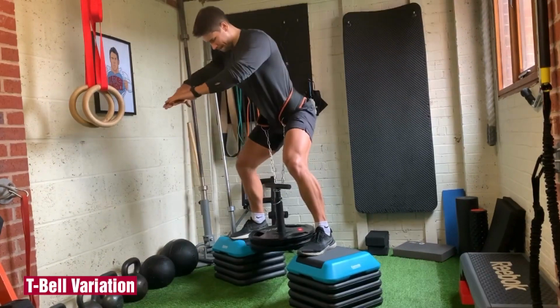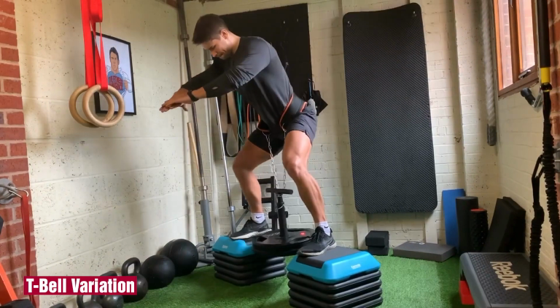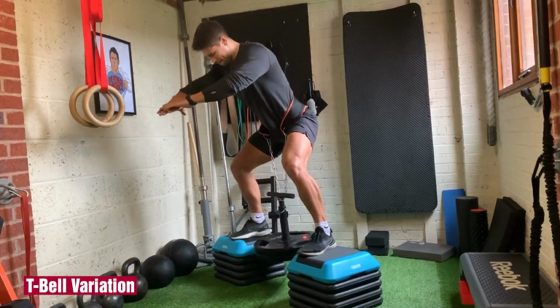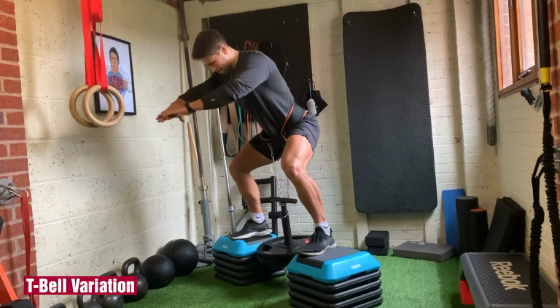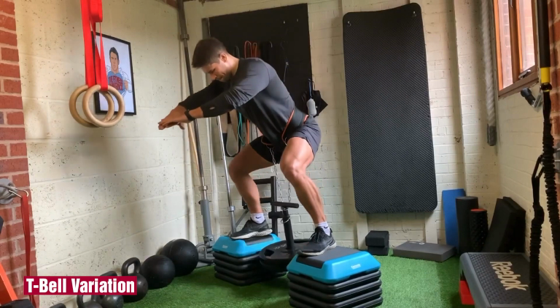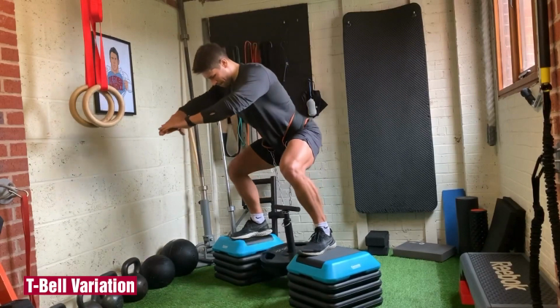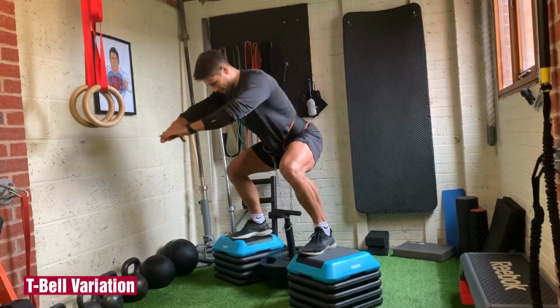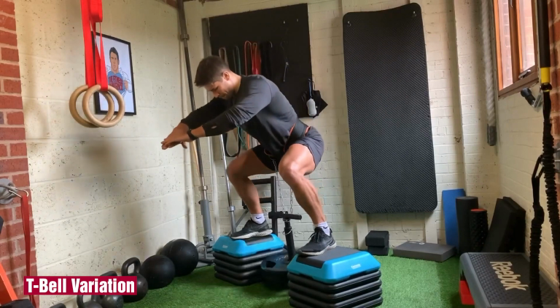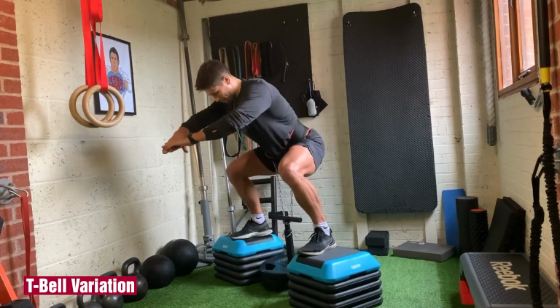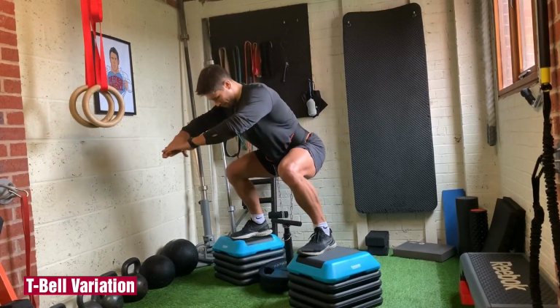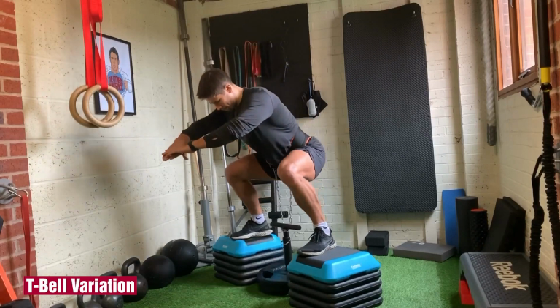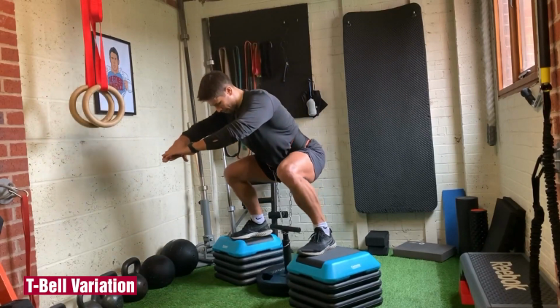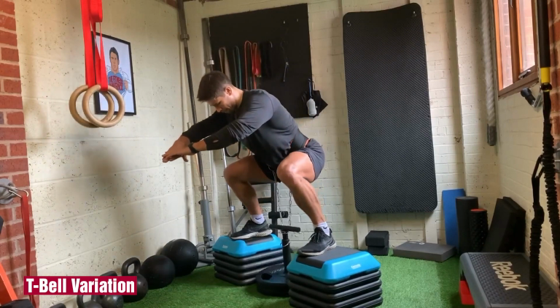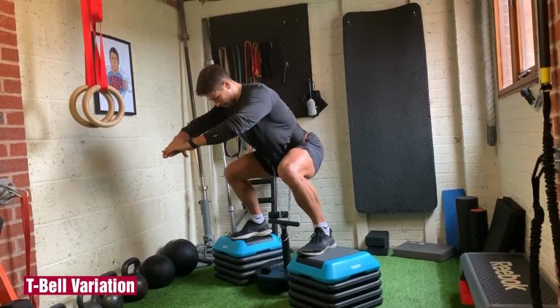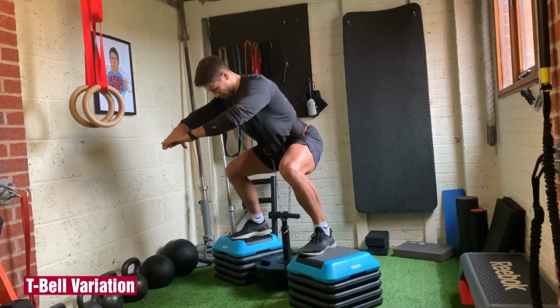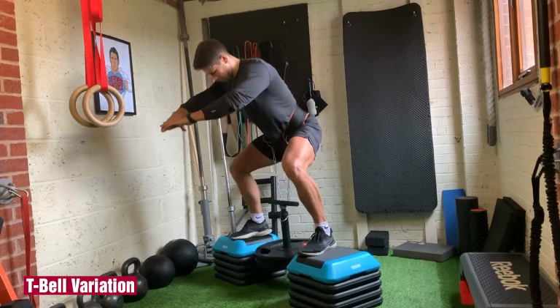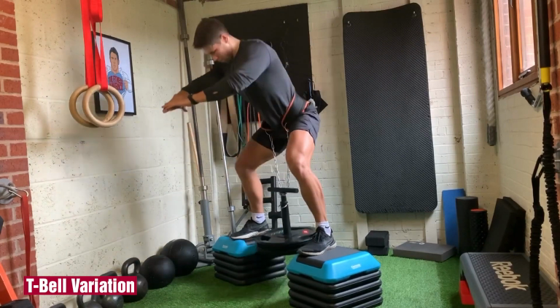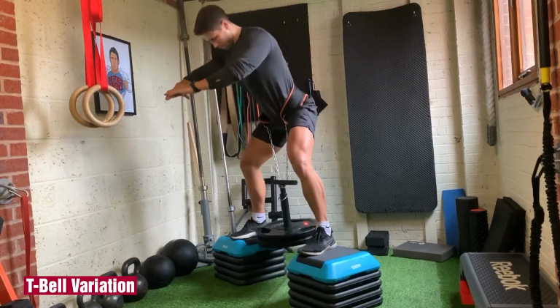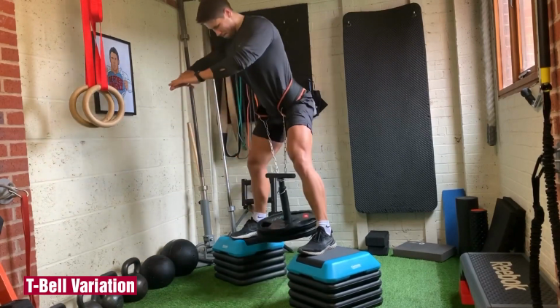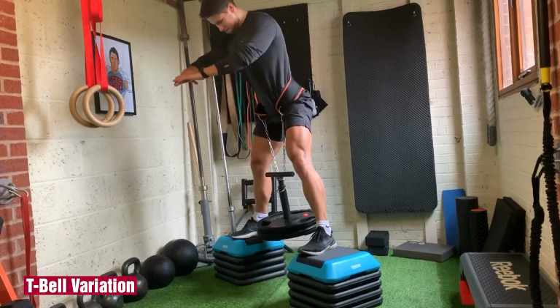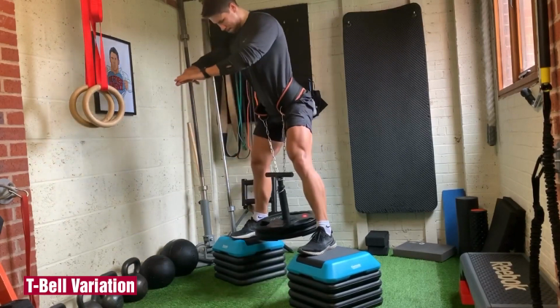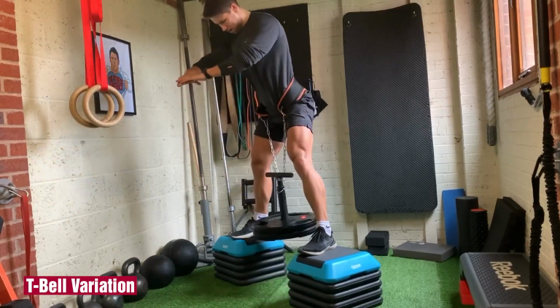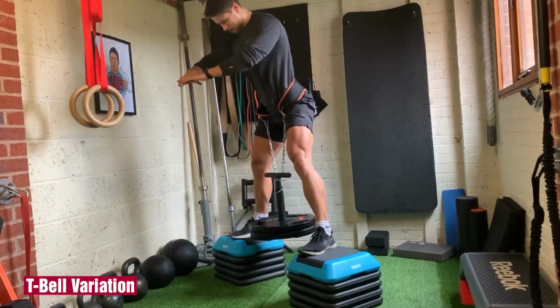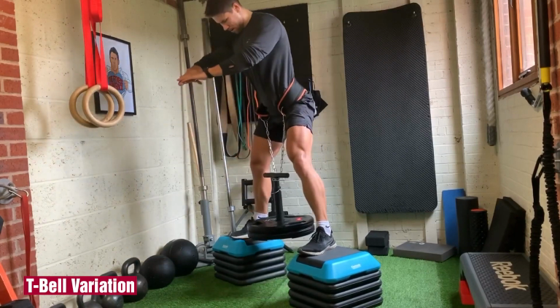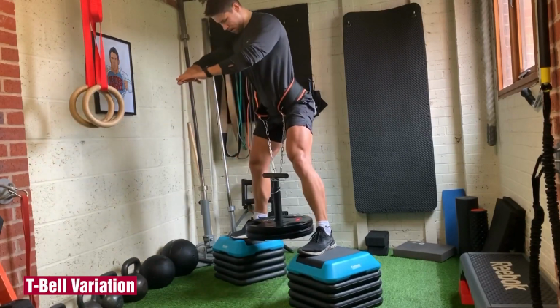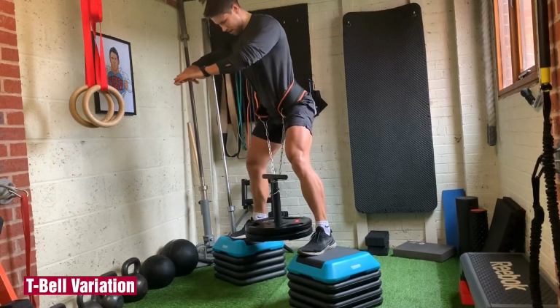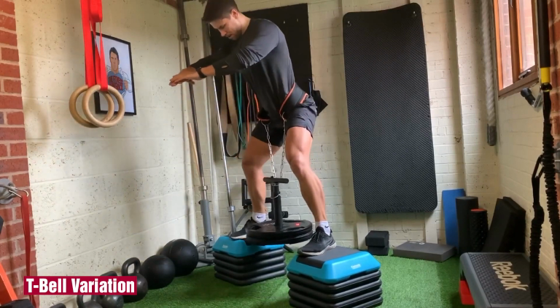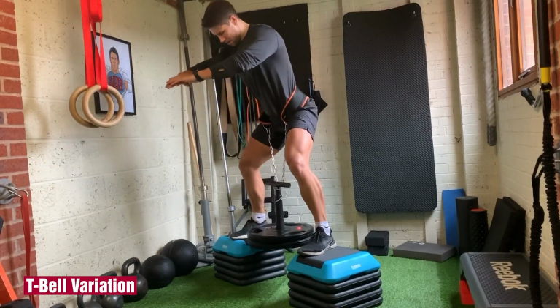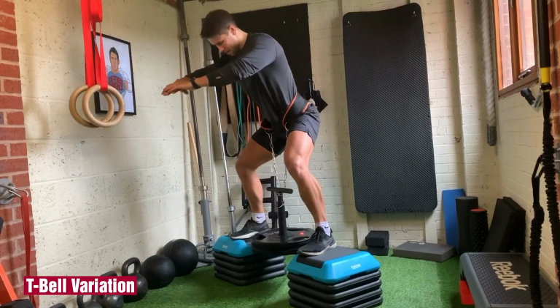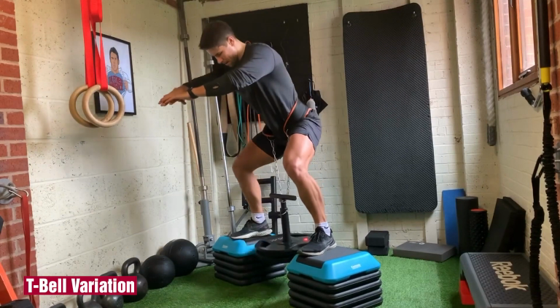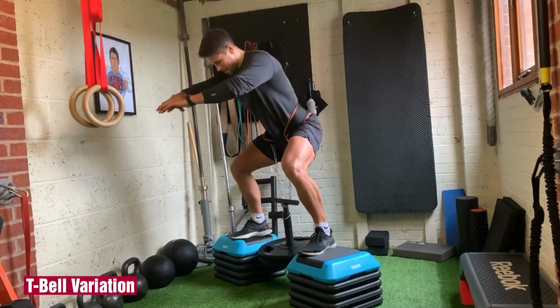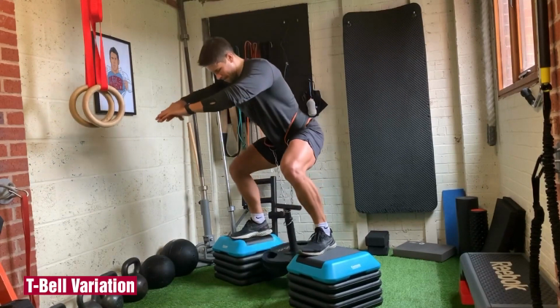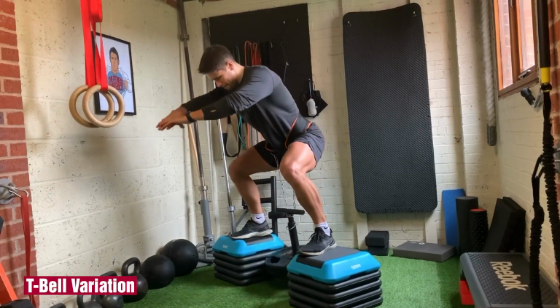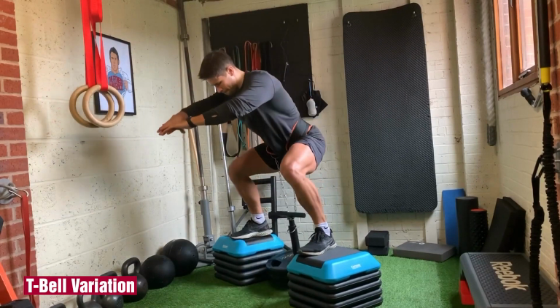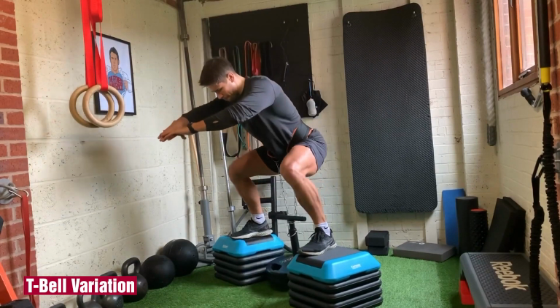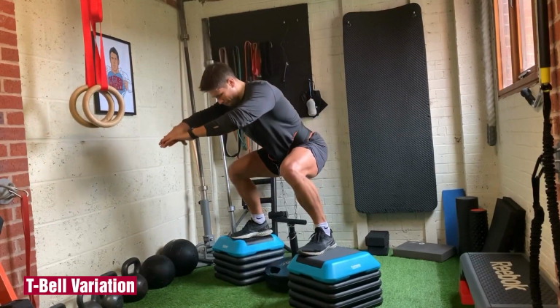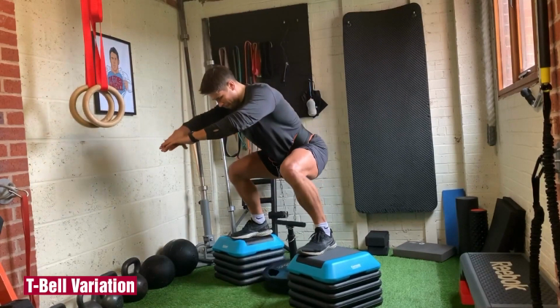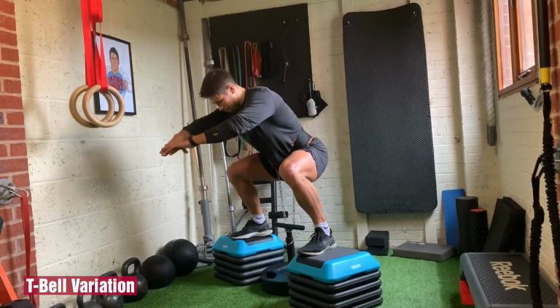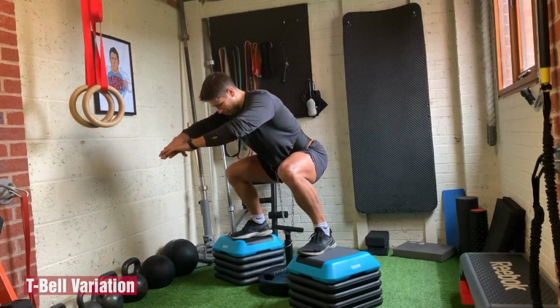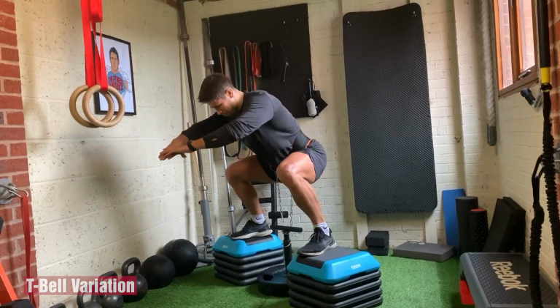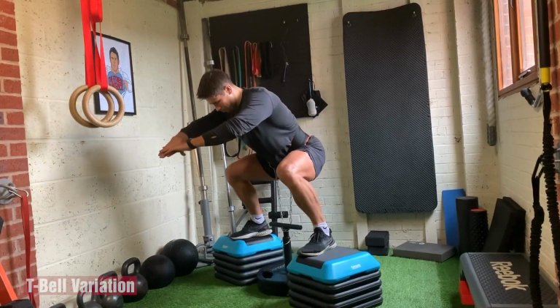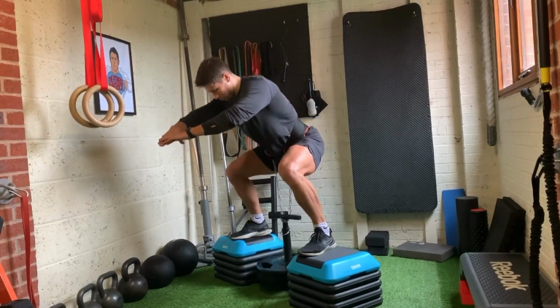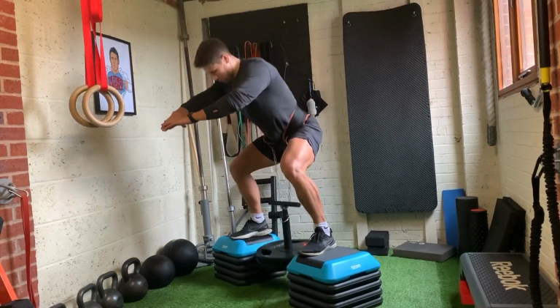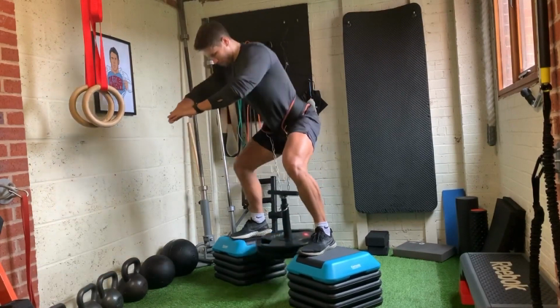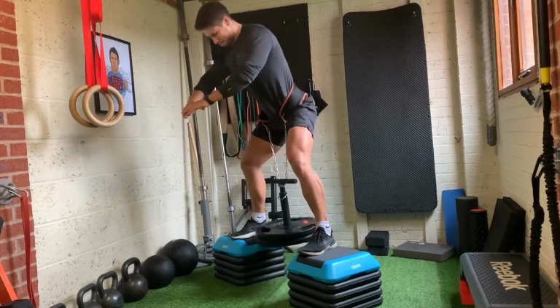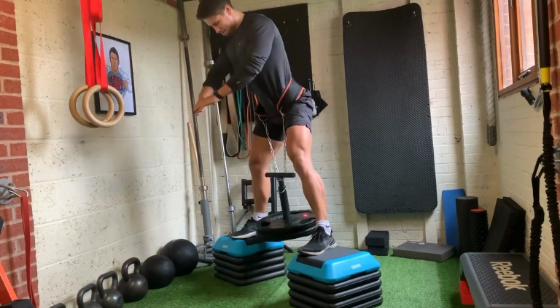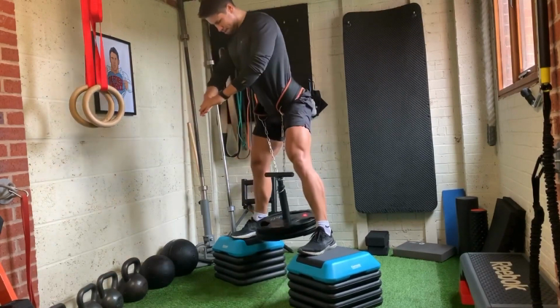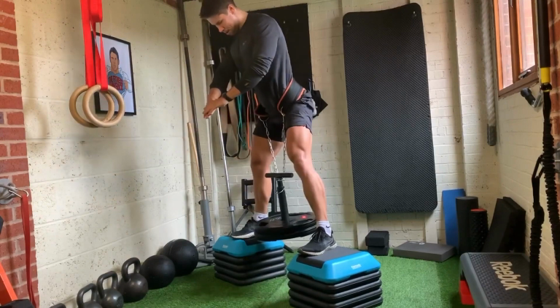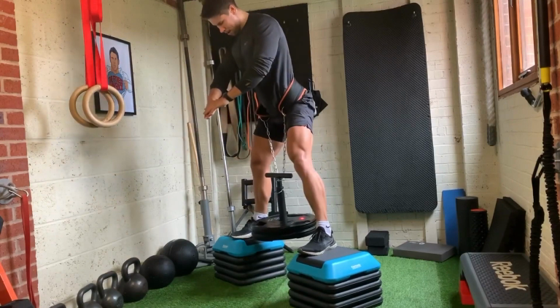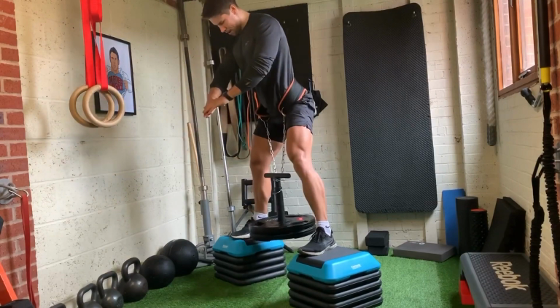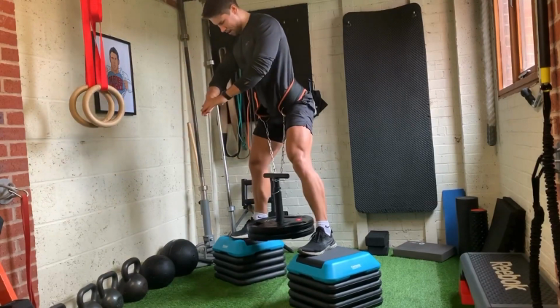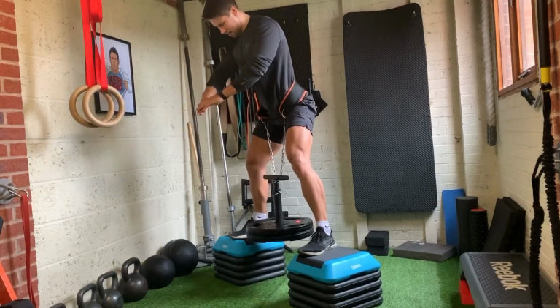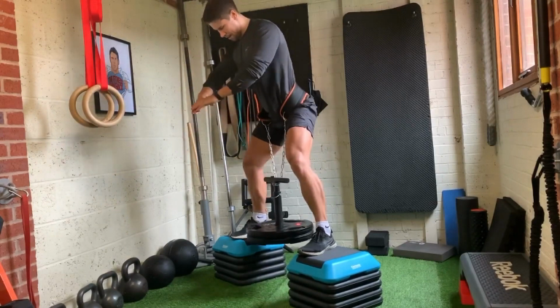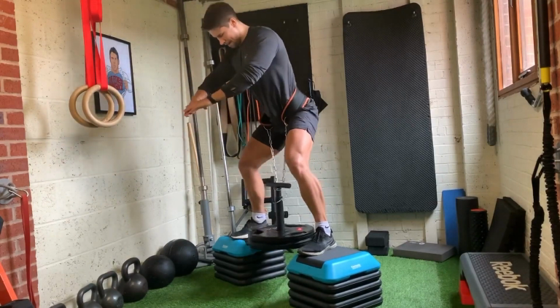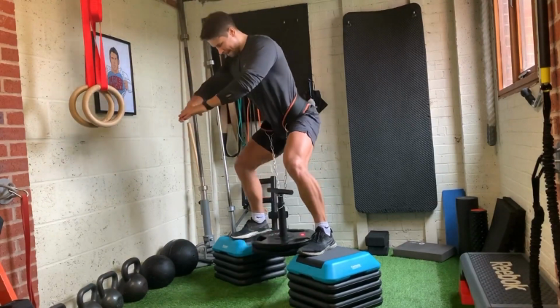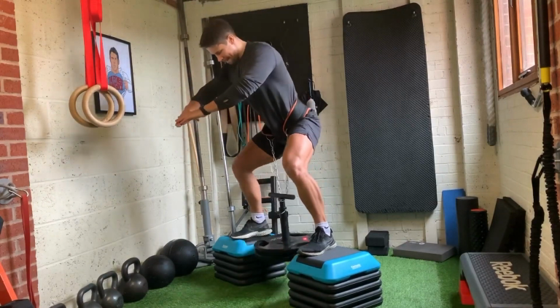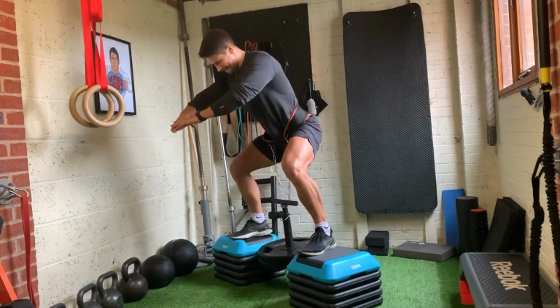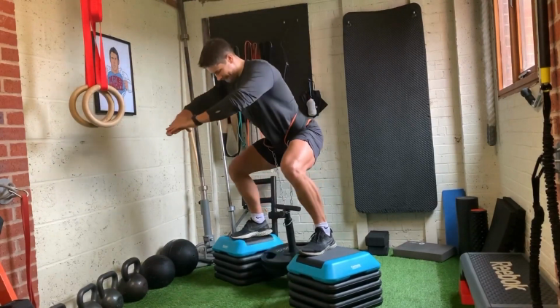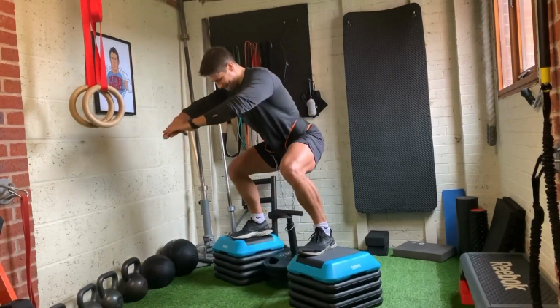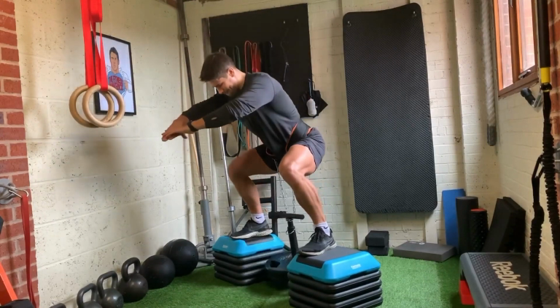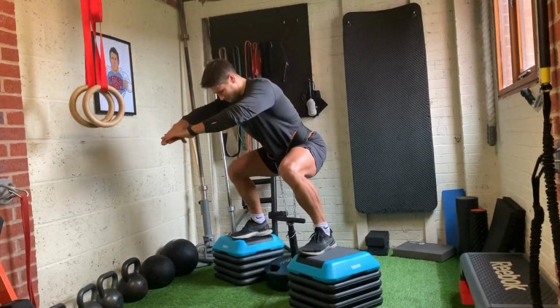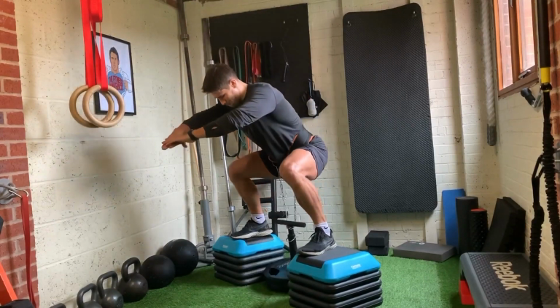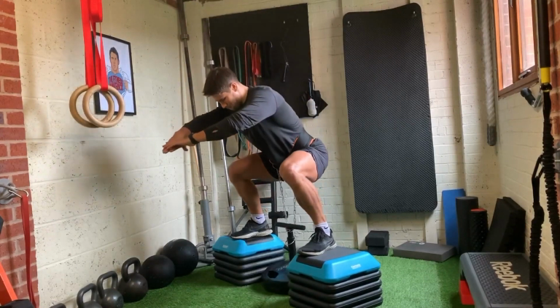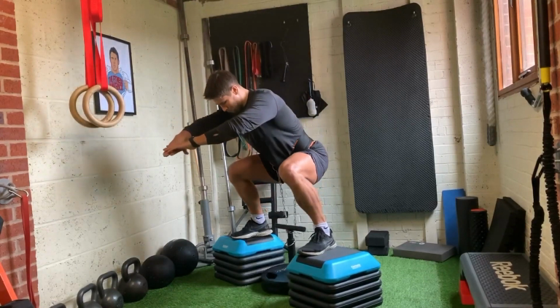Try using a T-bell attachment like this to allow you to go heavier. Use taller steps and a longer chain so that the plates don't hit your legs.